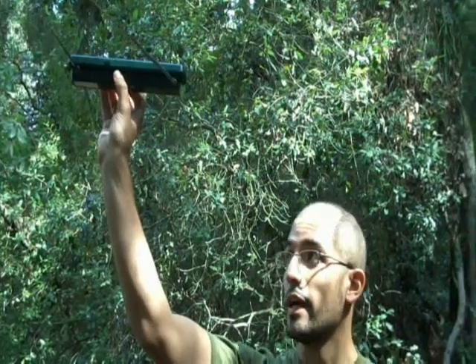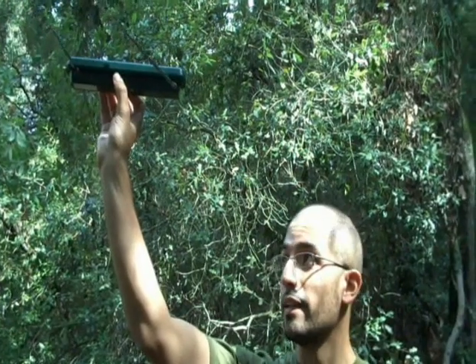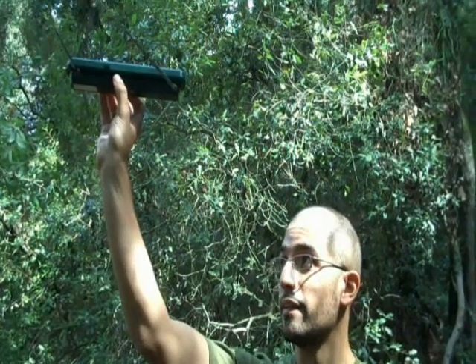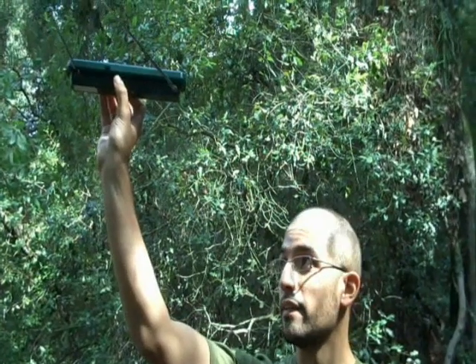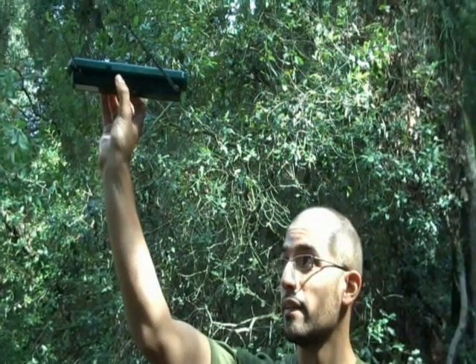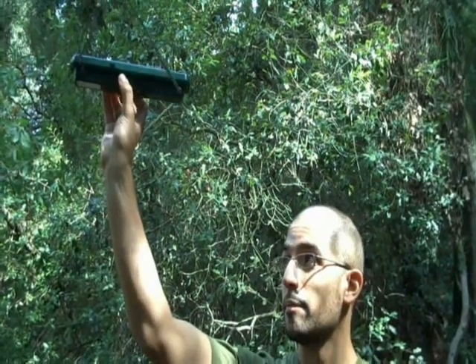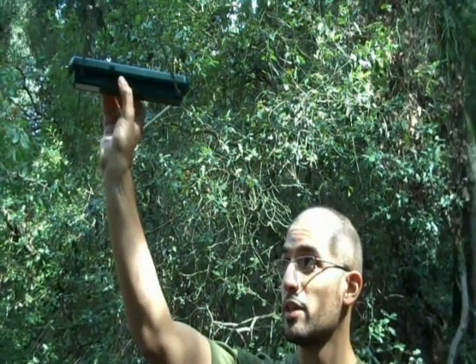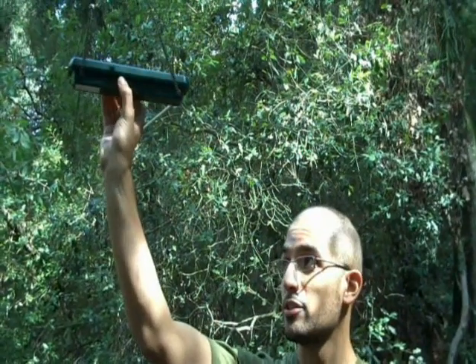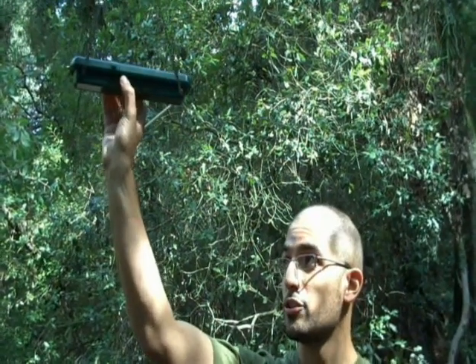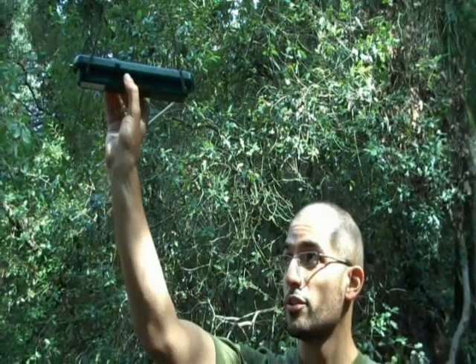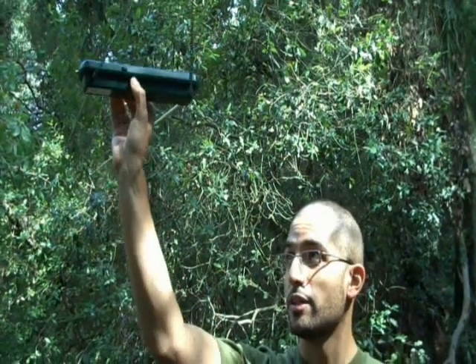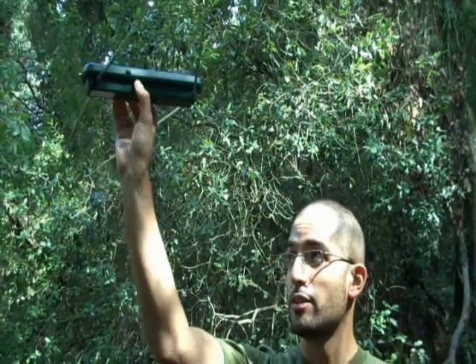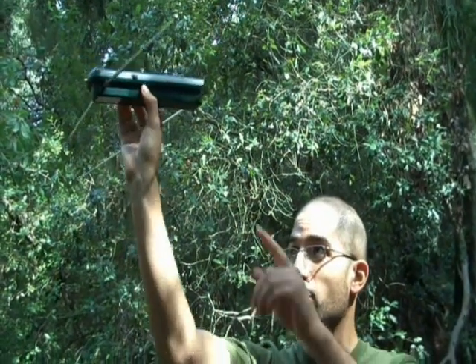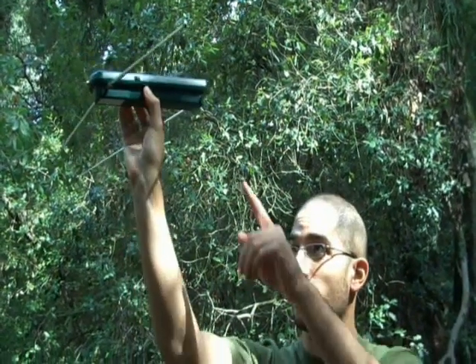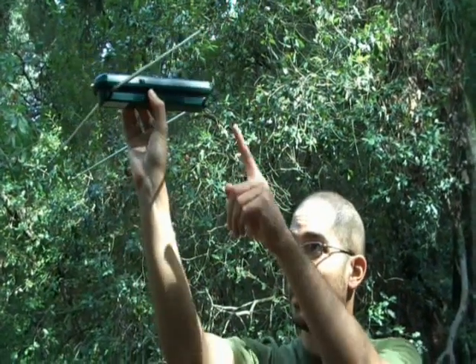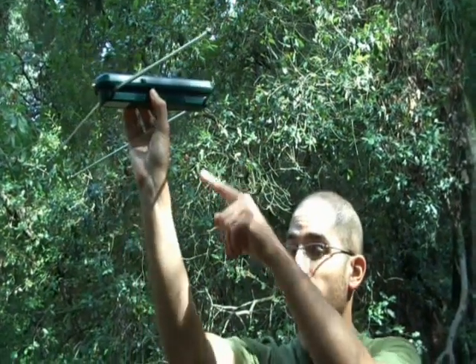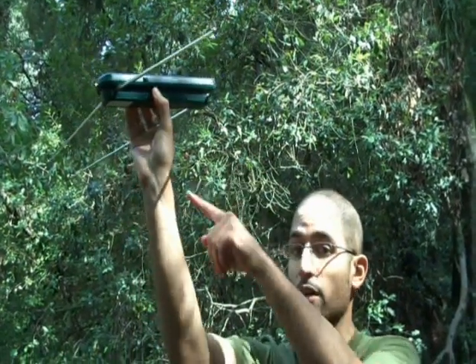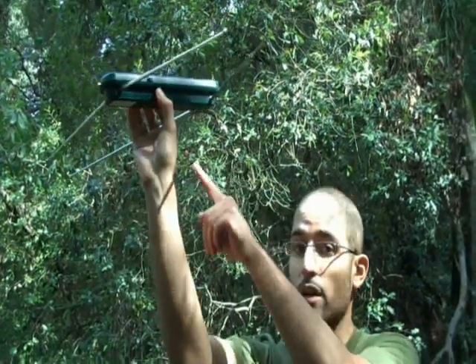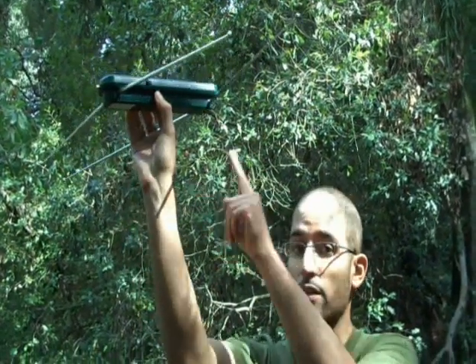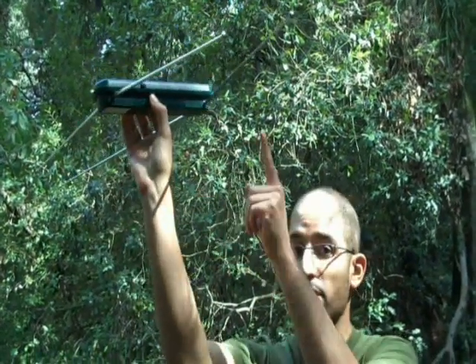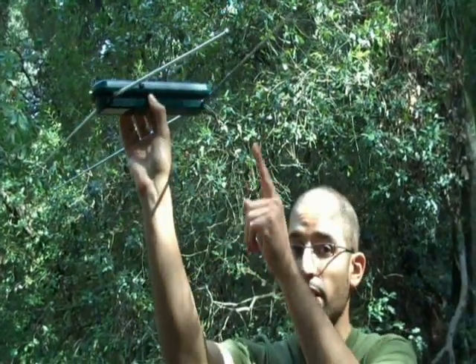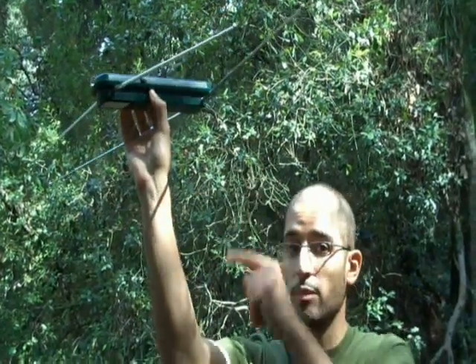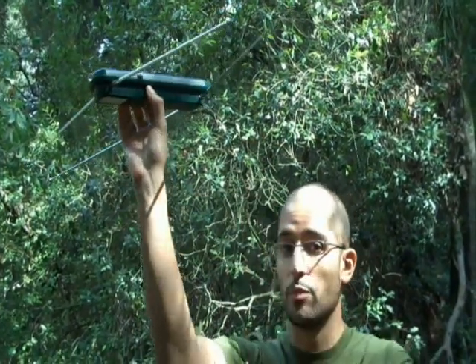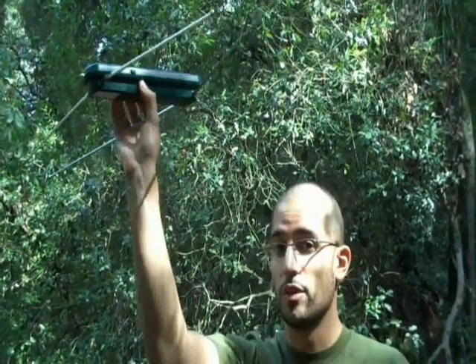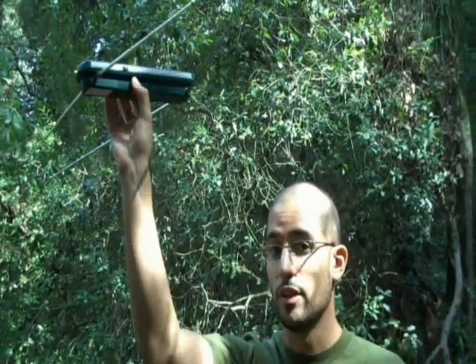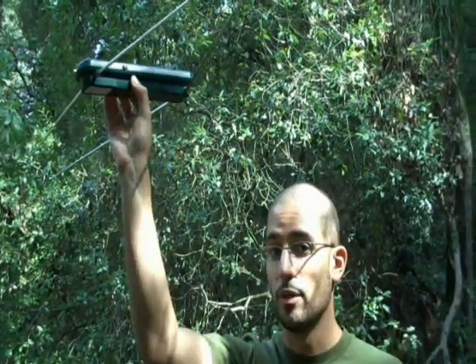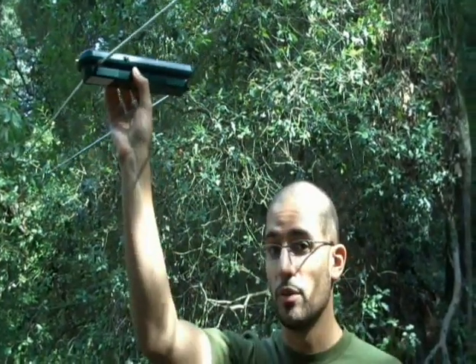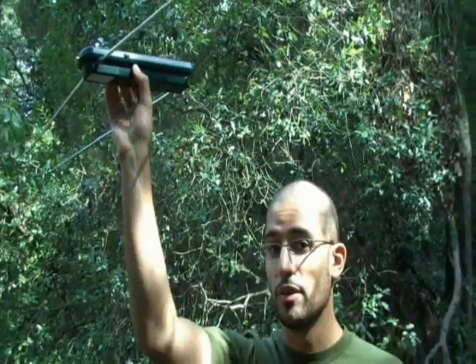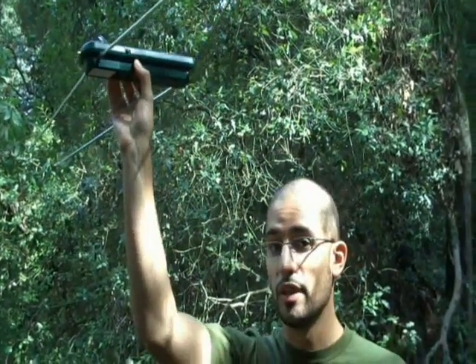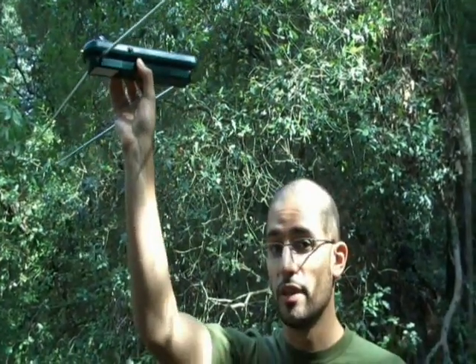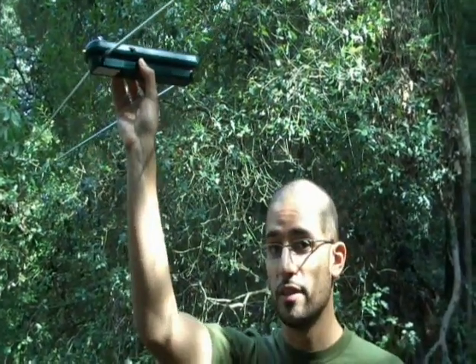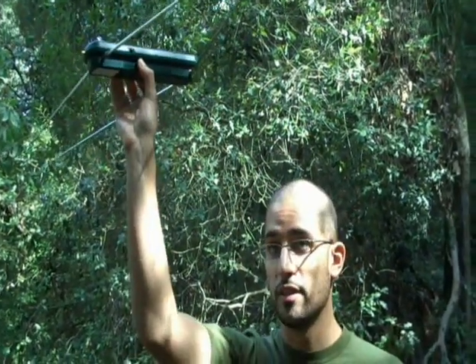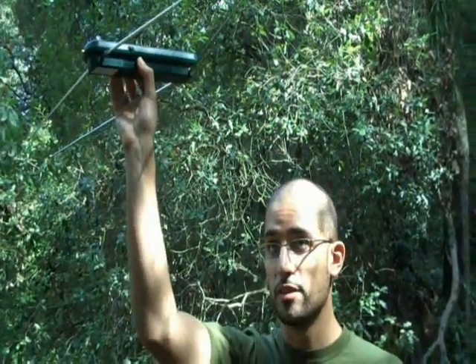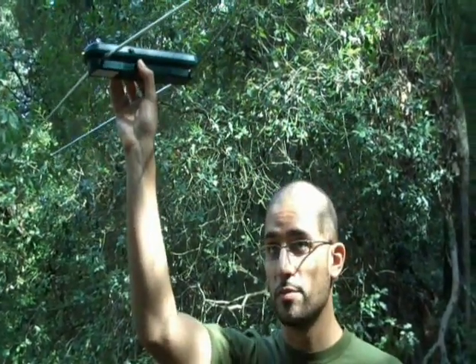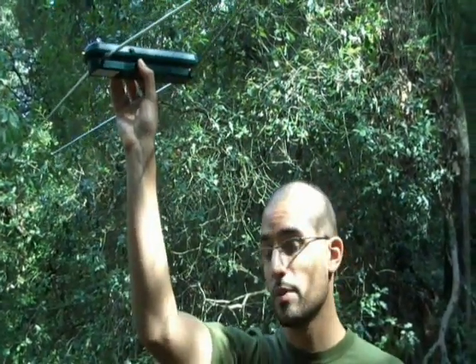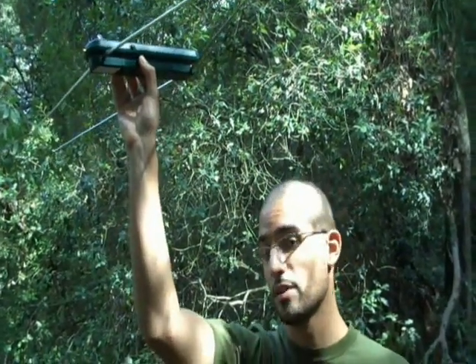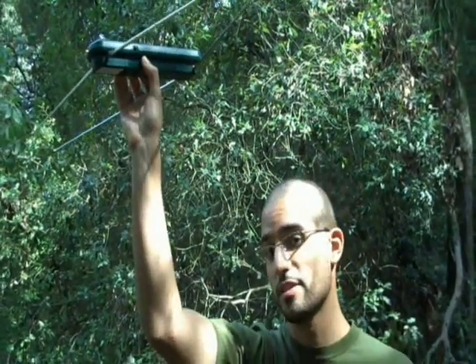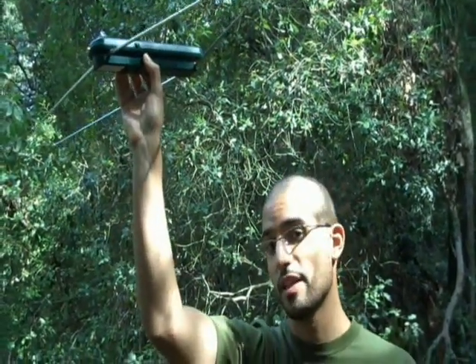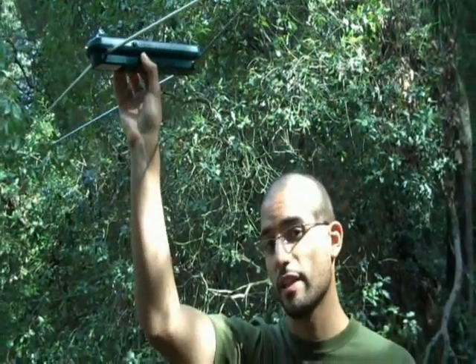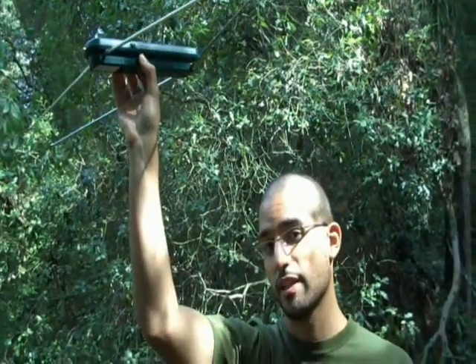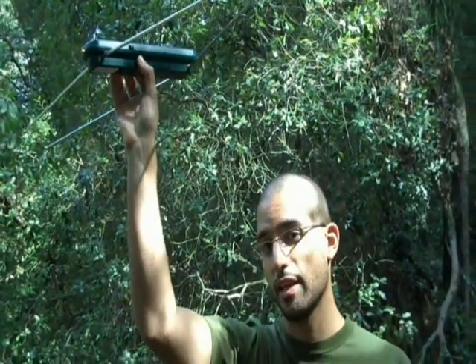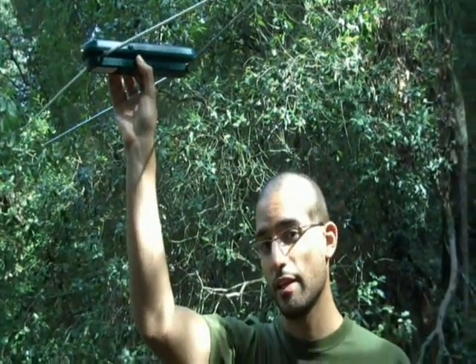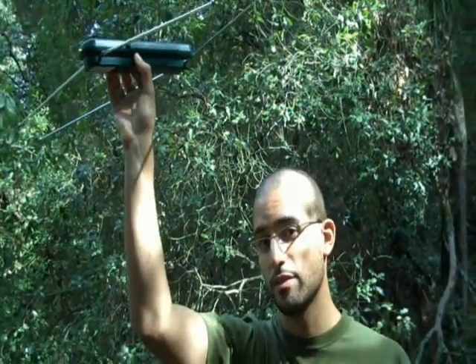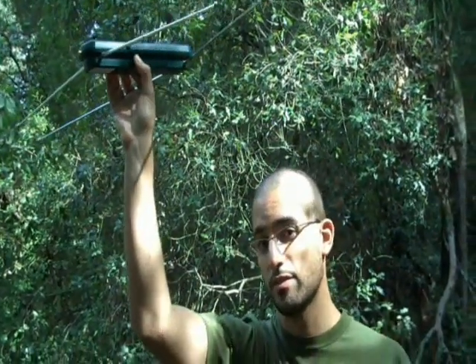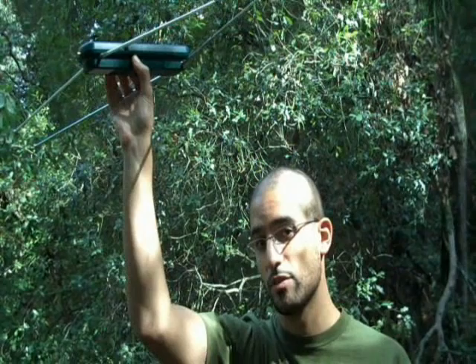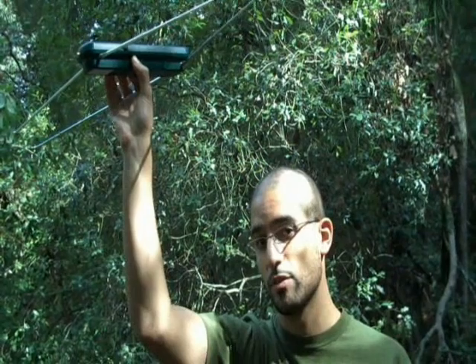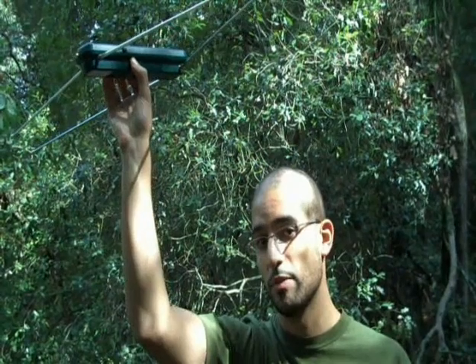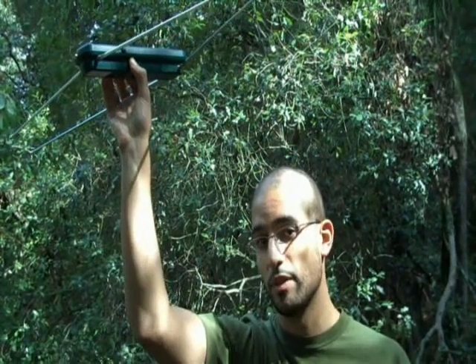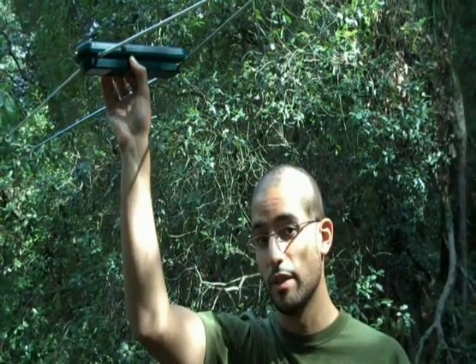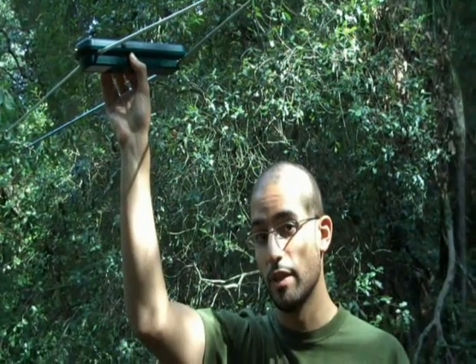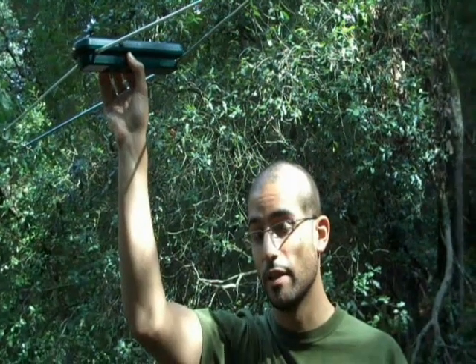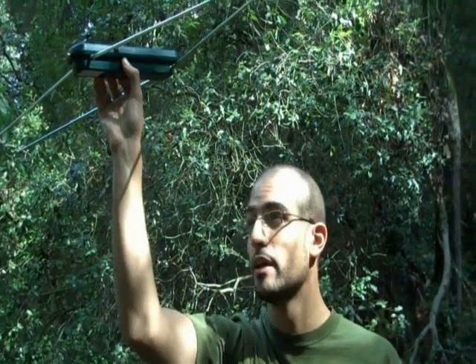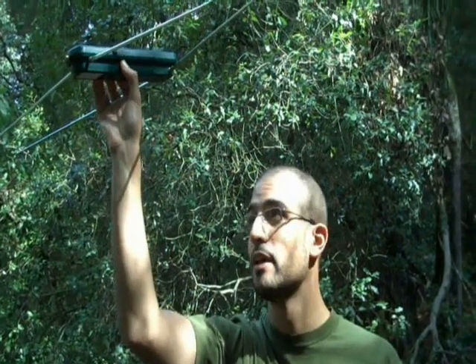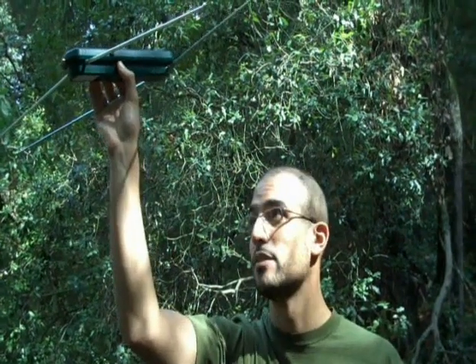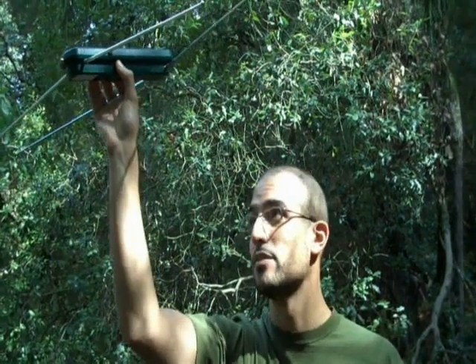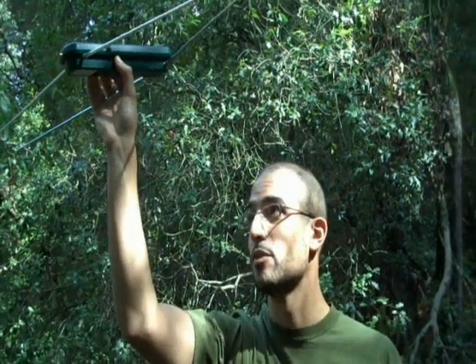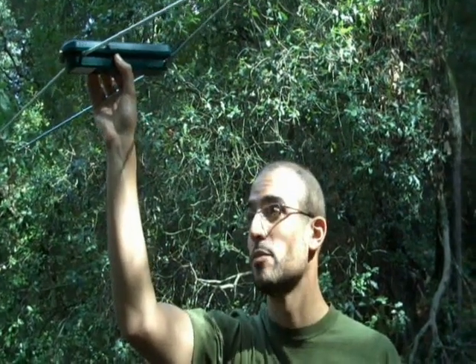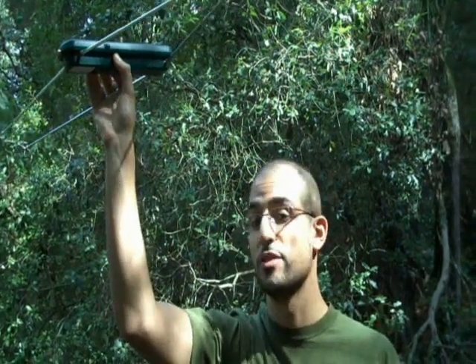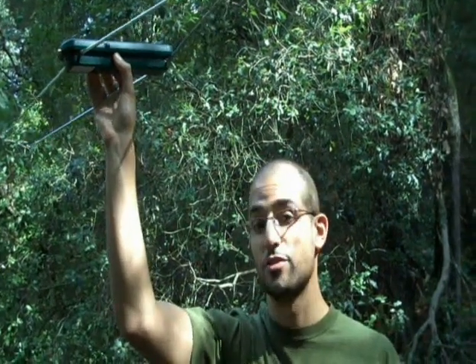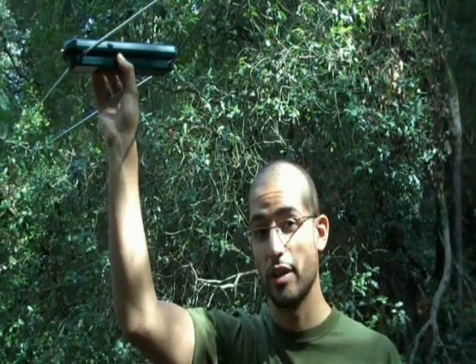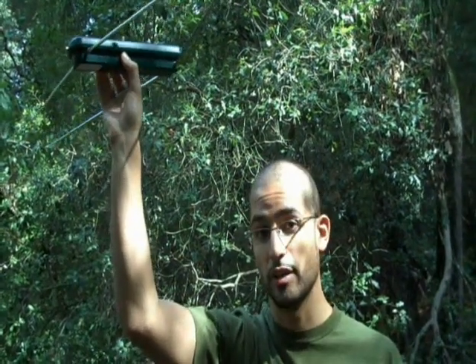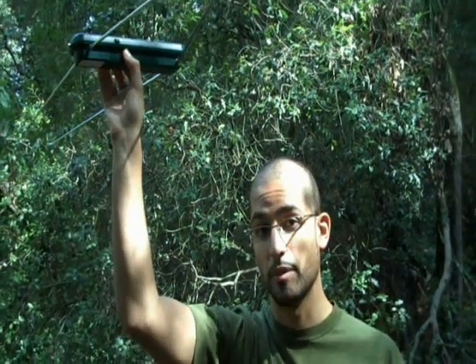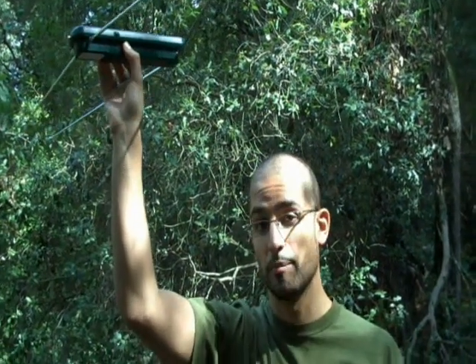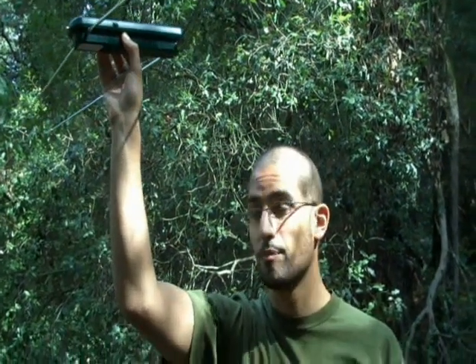Make sure that you are not in contact with the antennas because that can disturb the tracking.